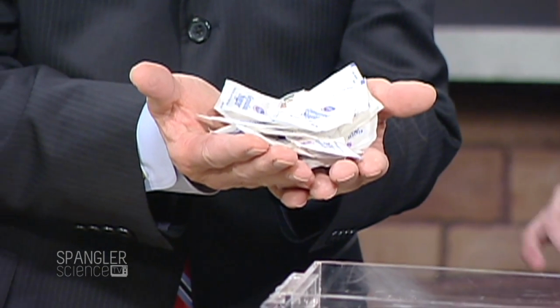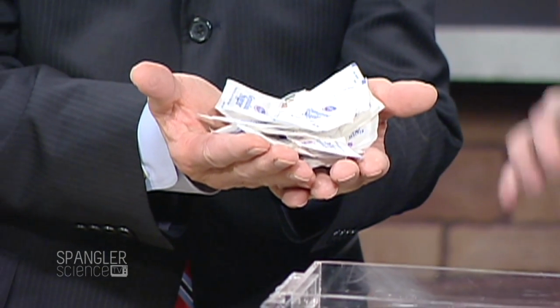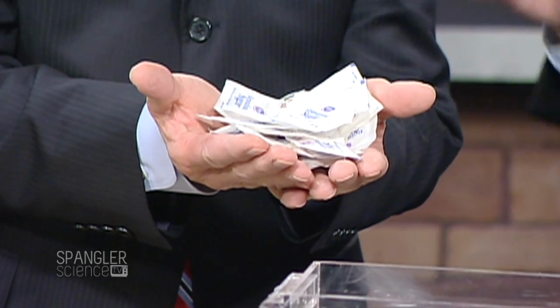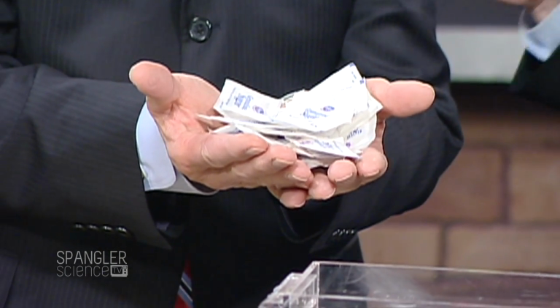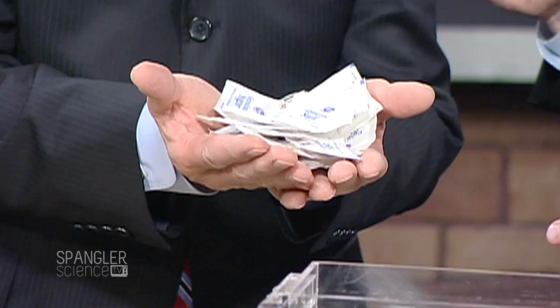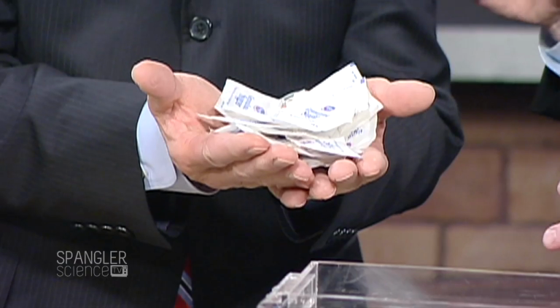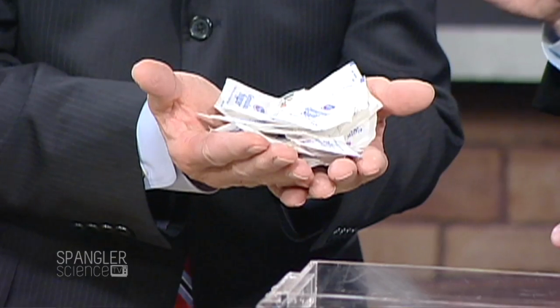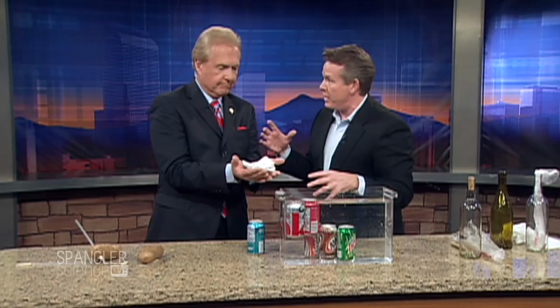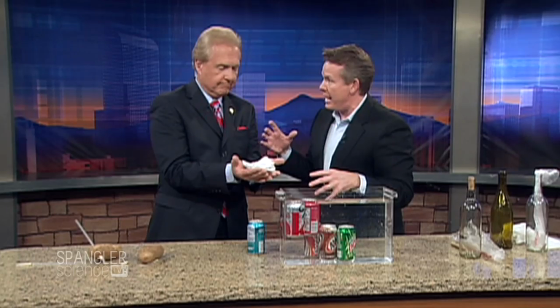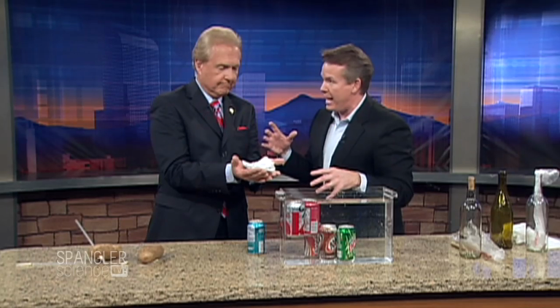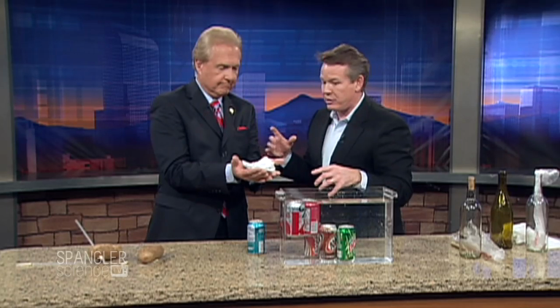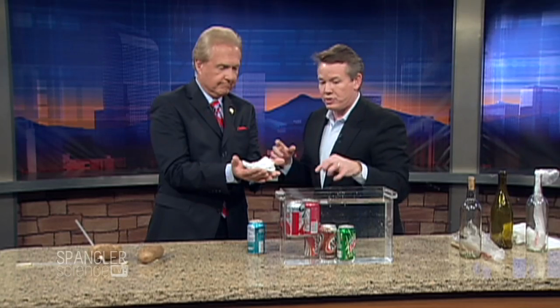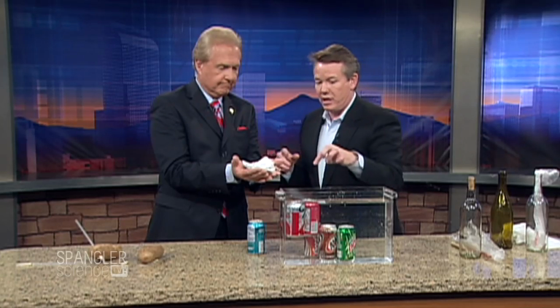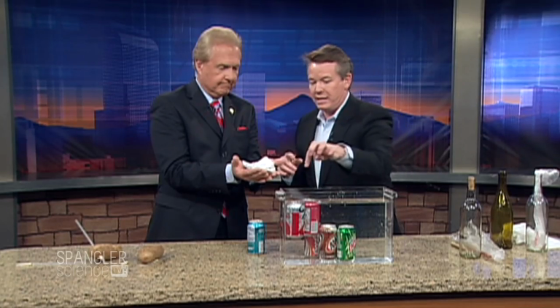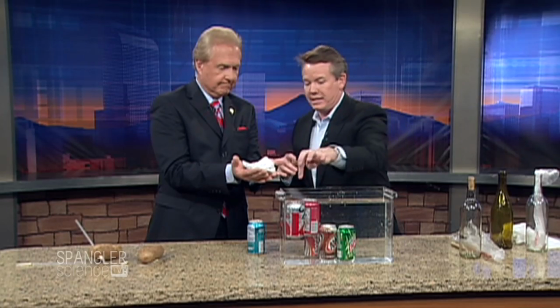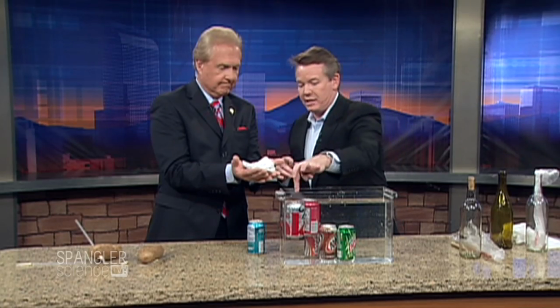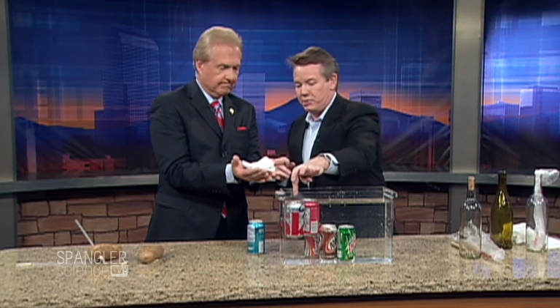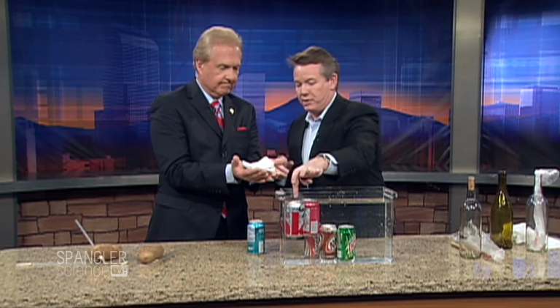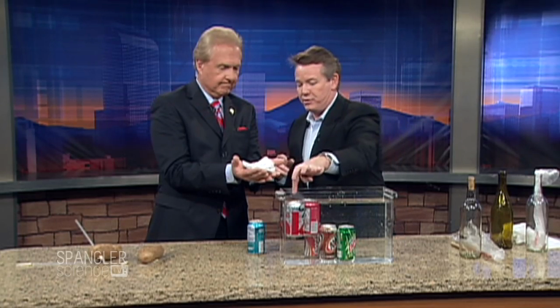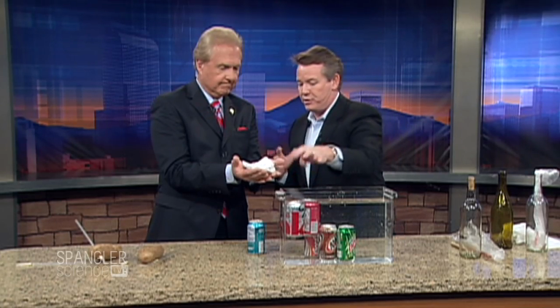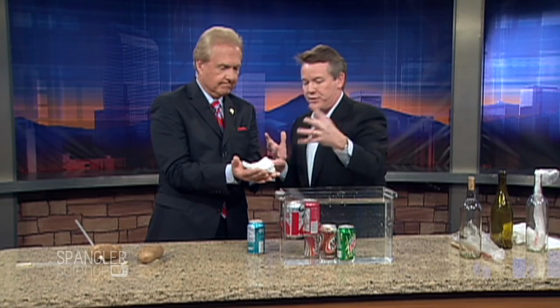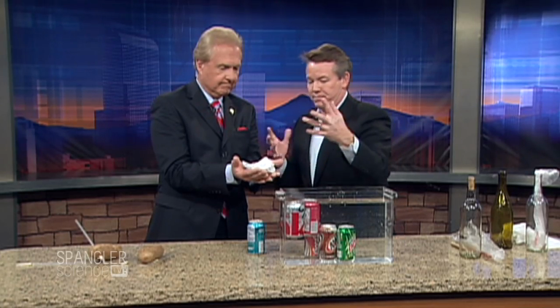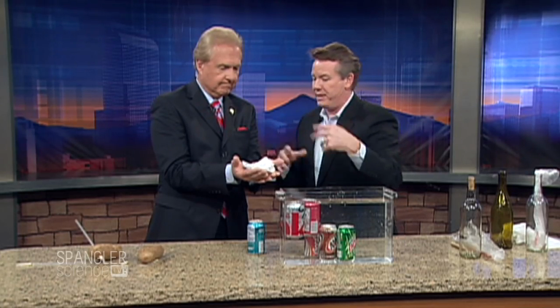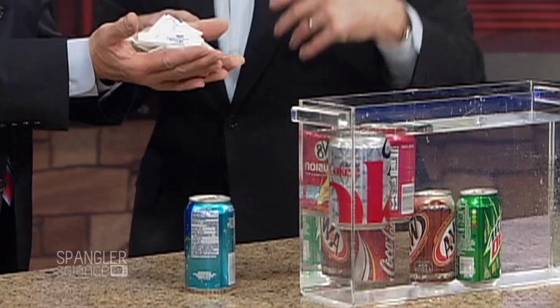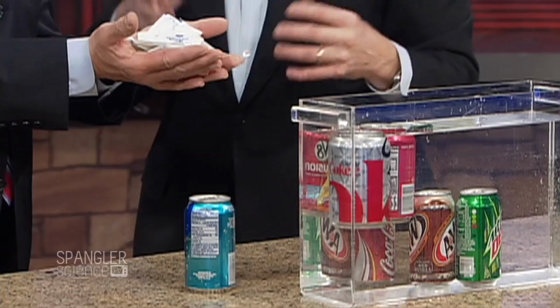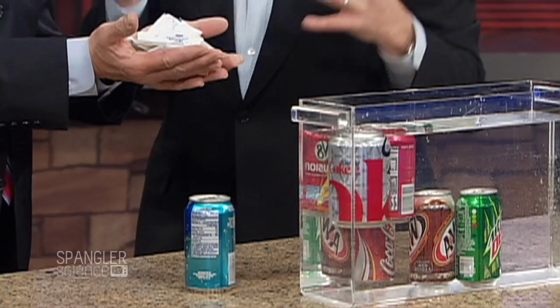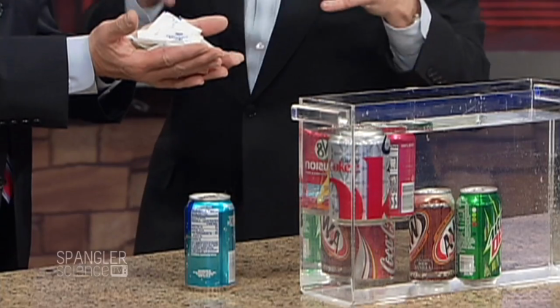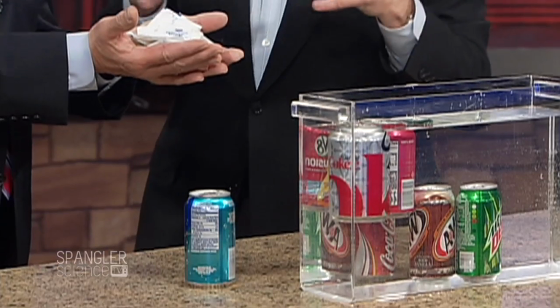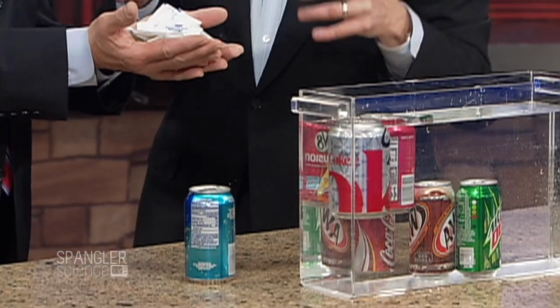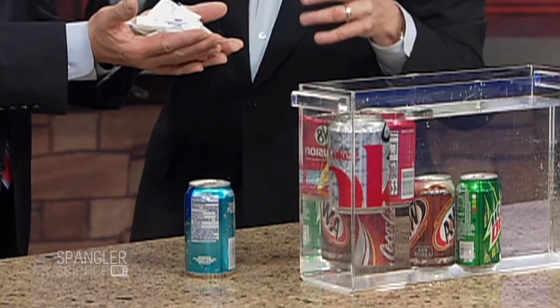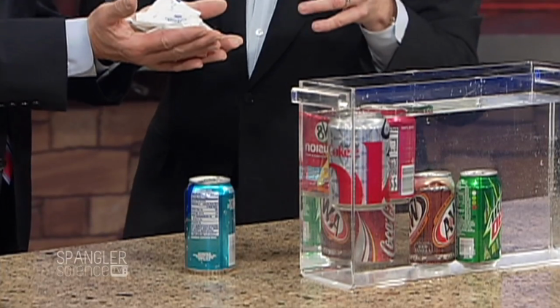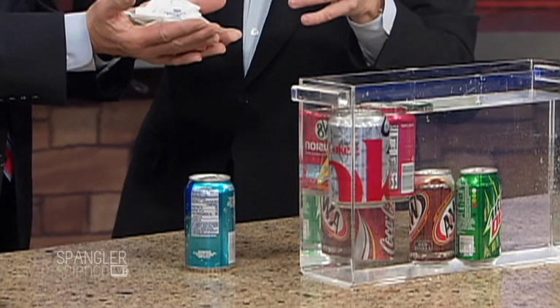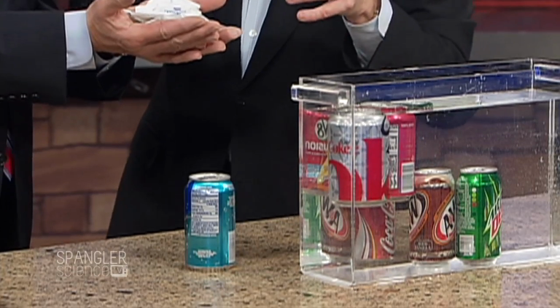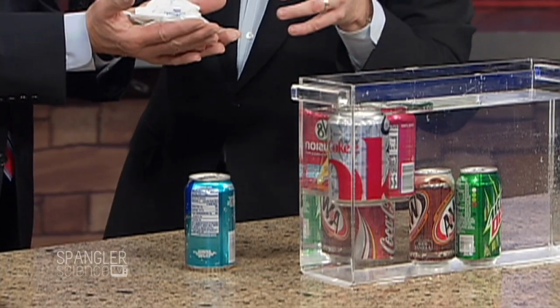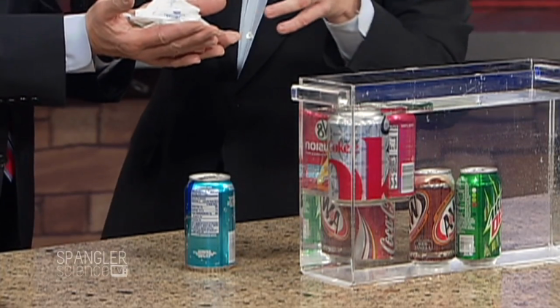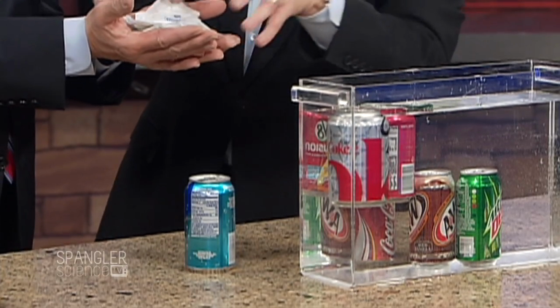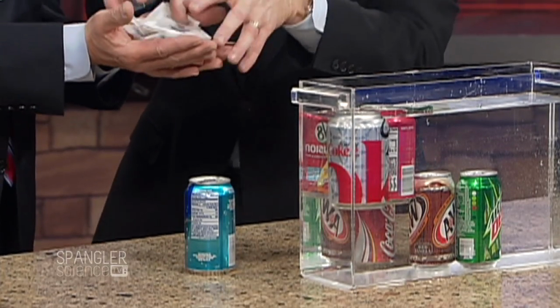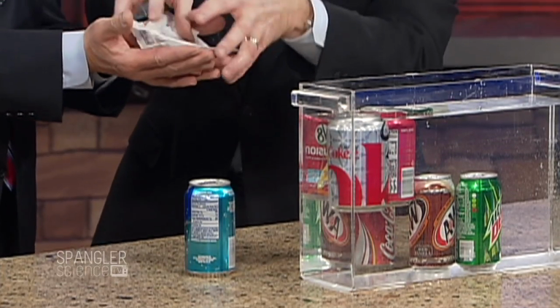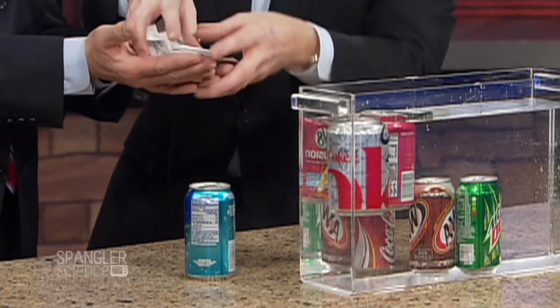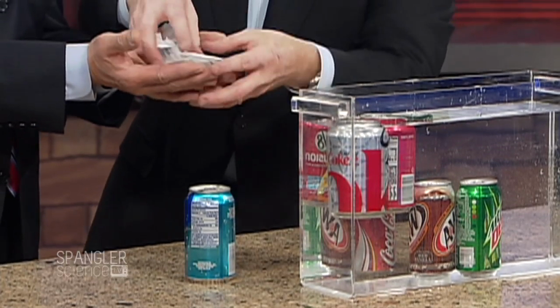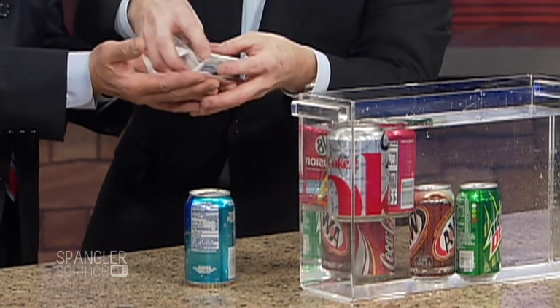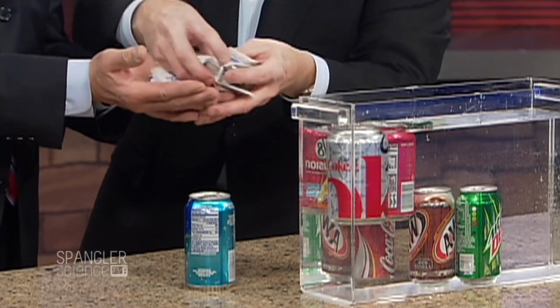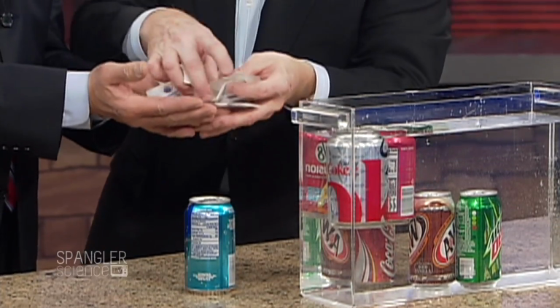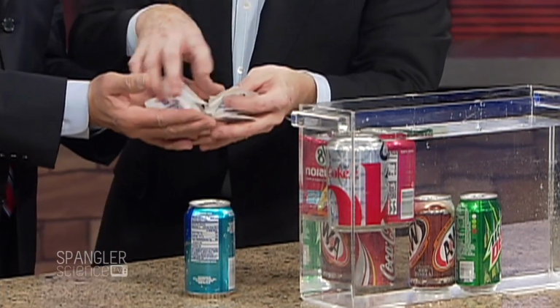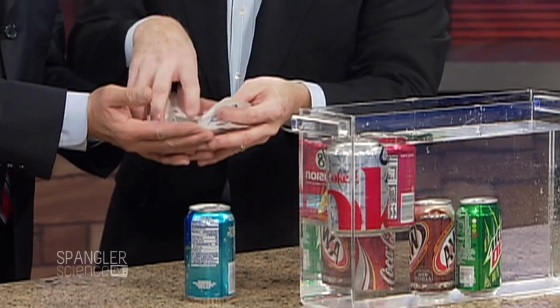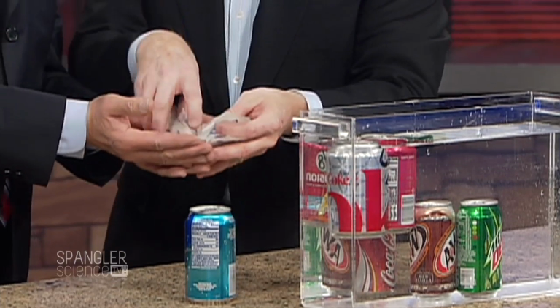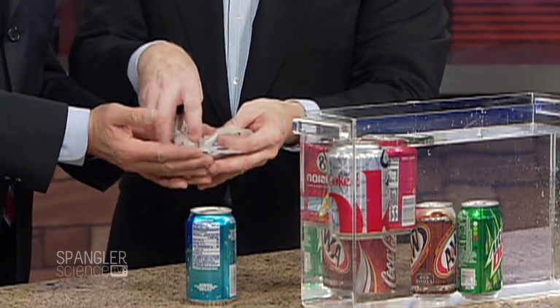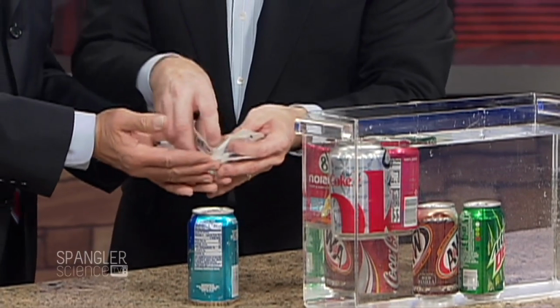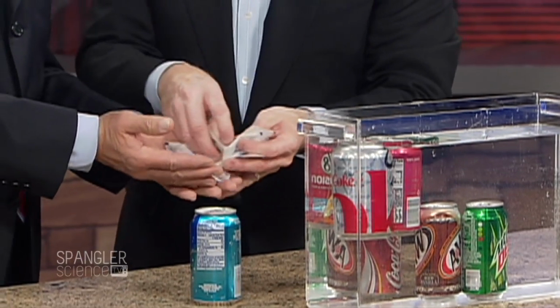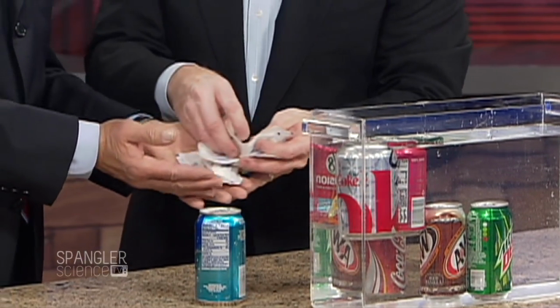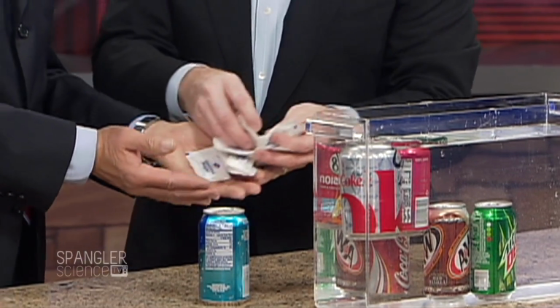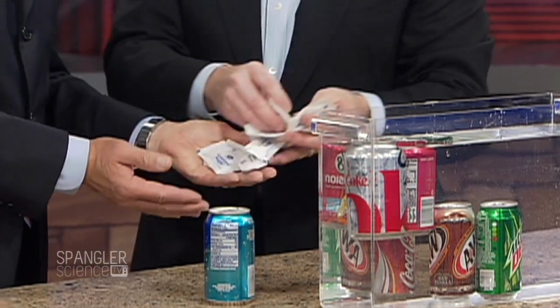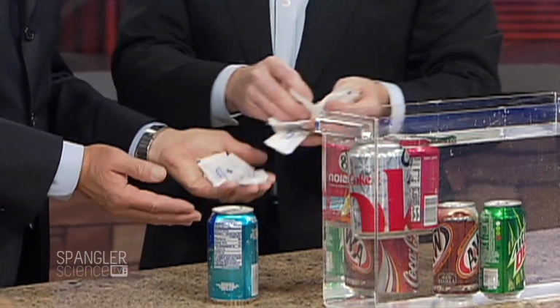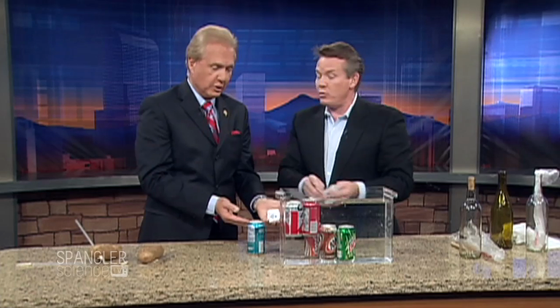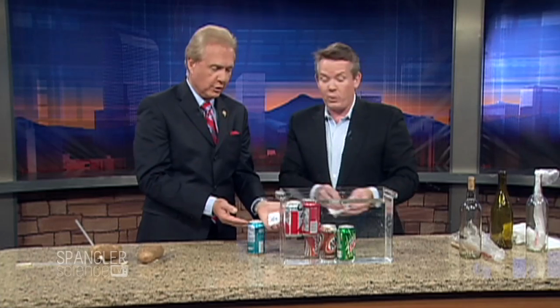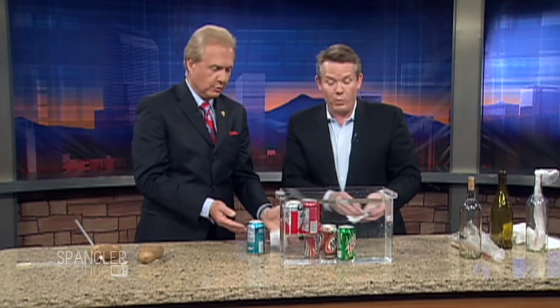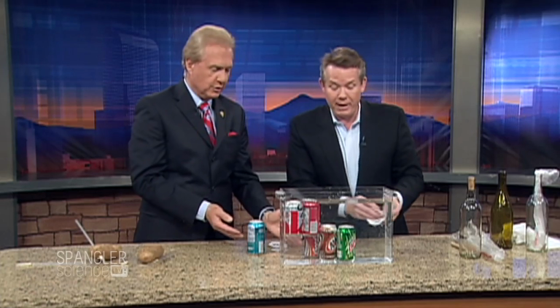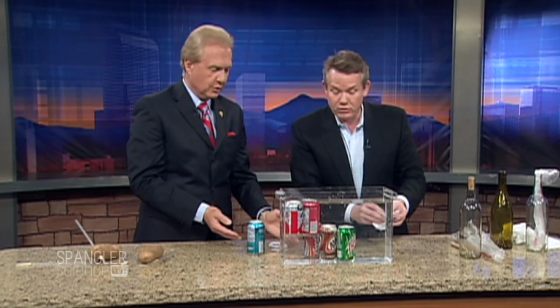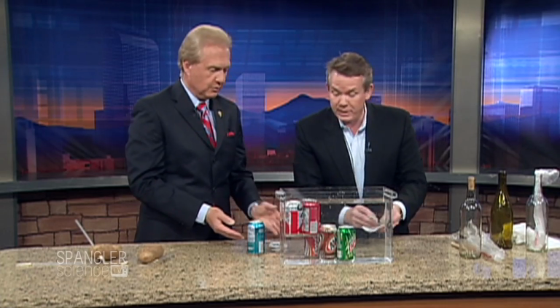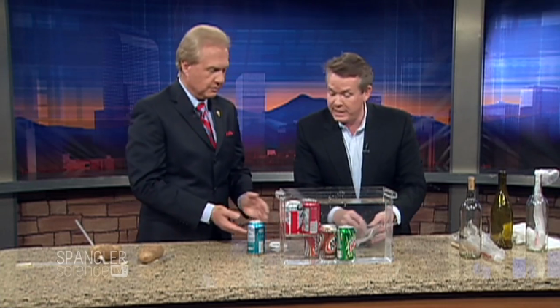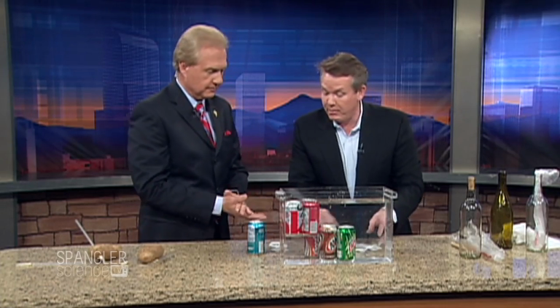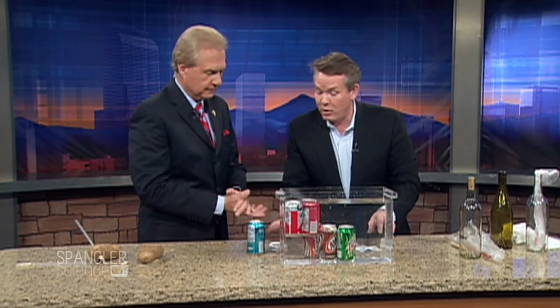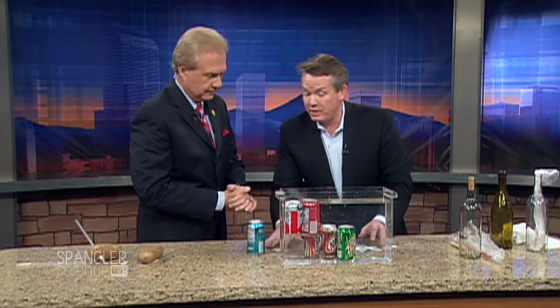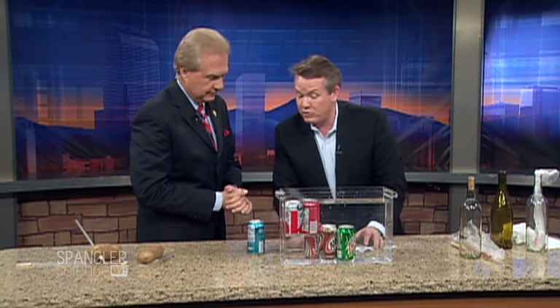The floating can has NutraSweet. I'm not saying that's good — I'm simply saying the one that sinks causes you to exercise, and the one that floats means you're going to have to deal with problems later on. That's a good one too — everybody will like that.